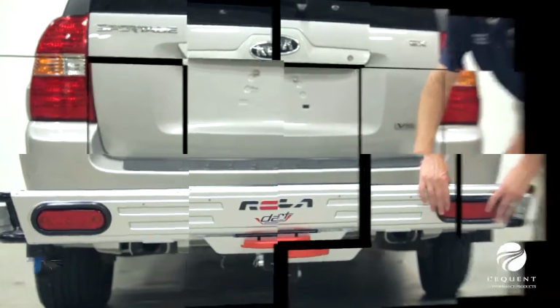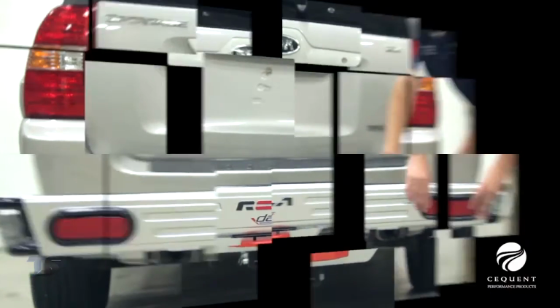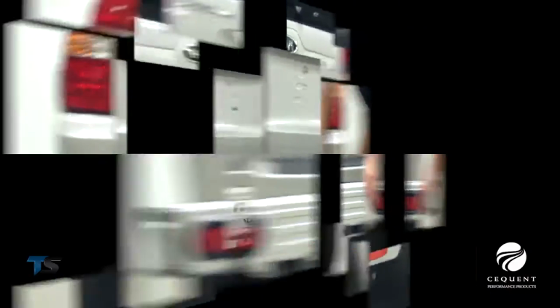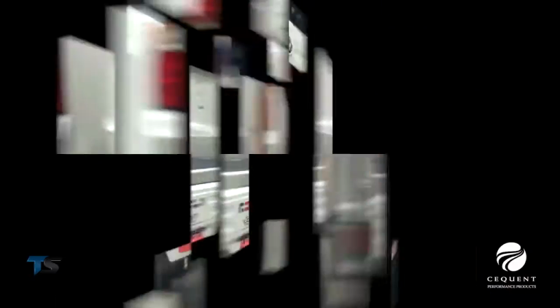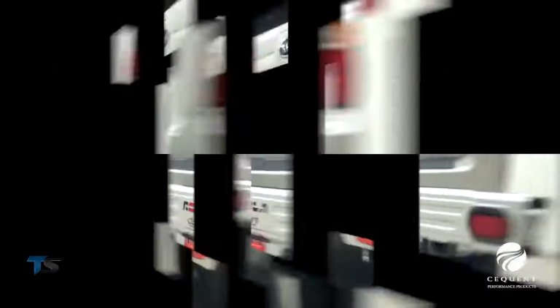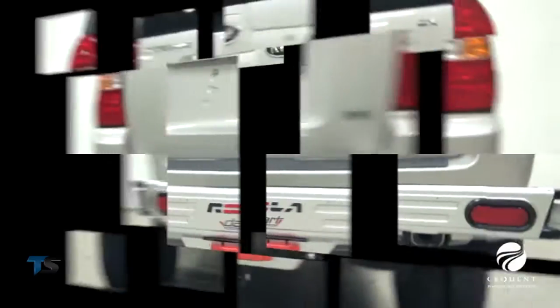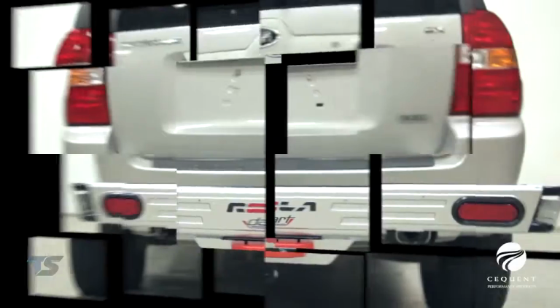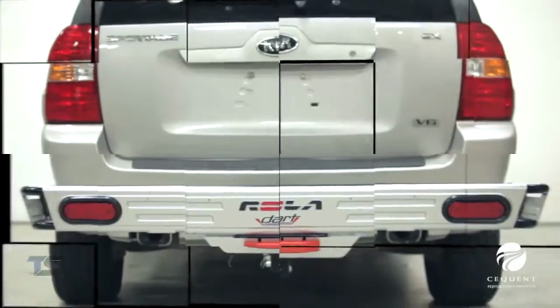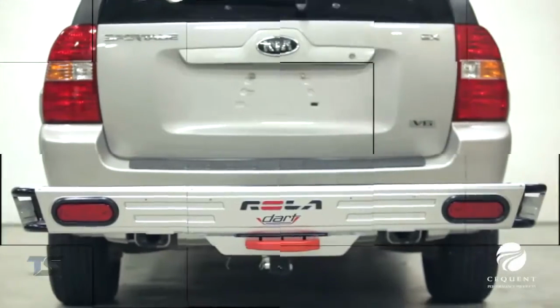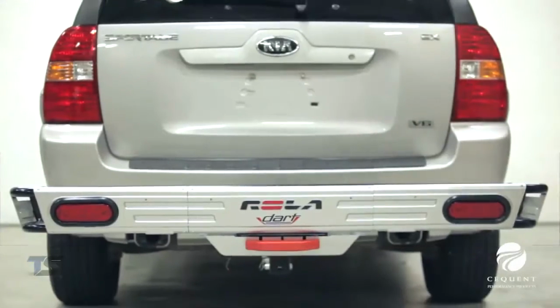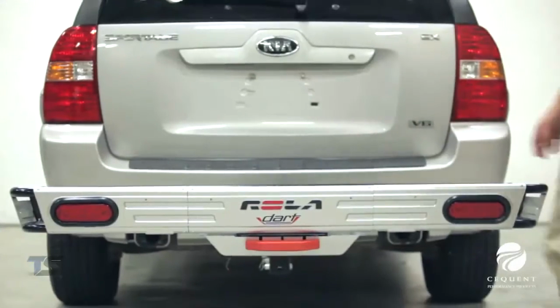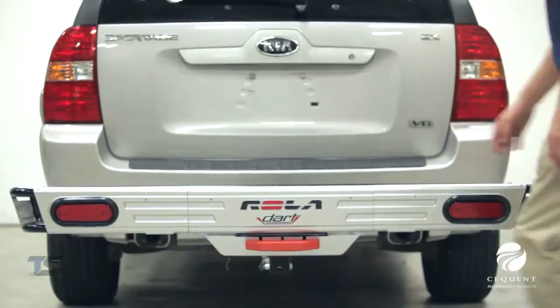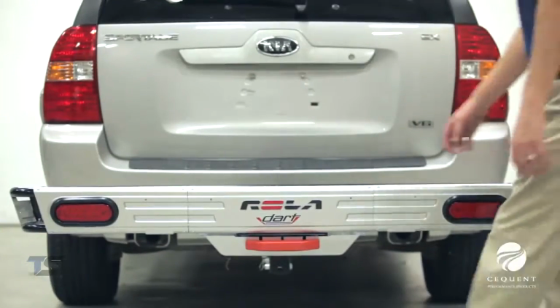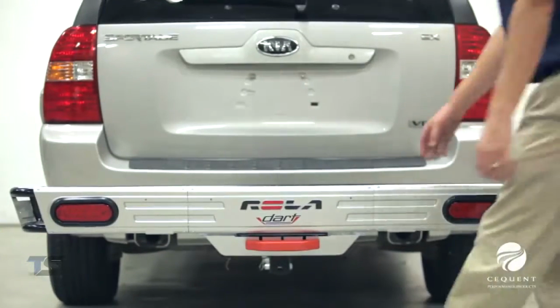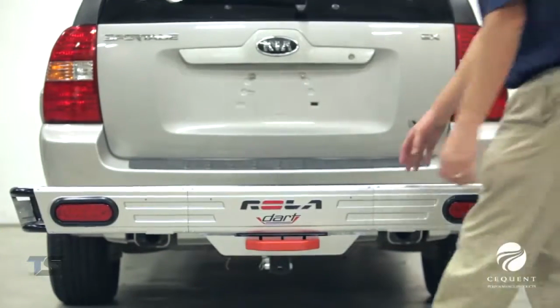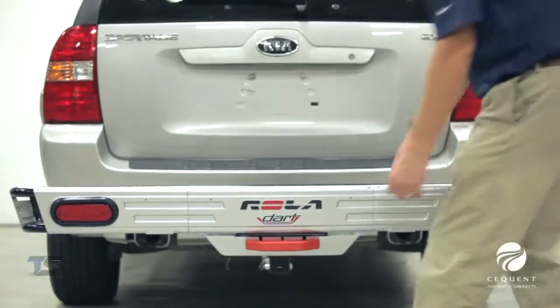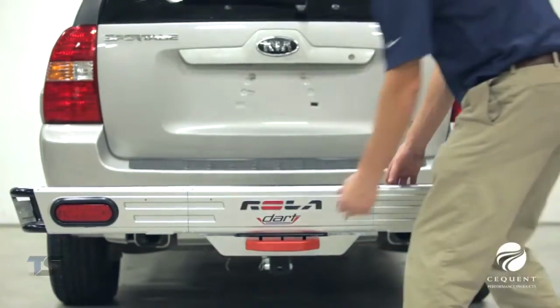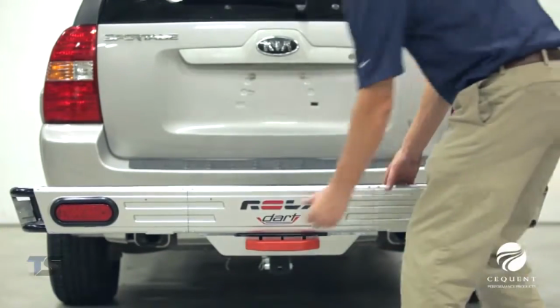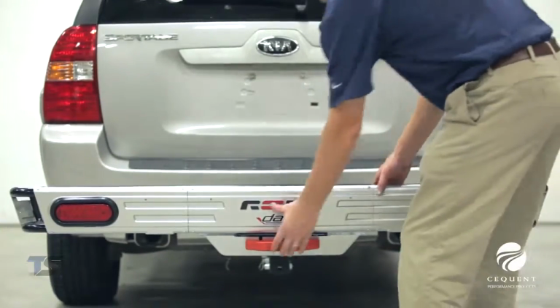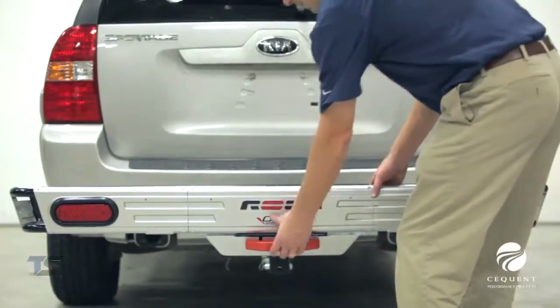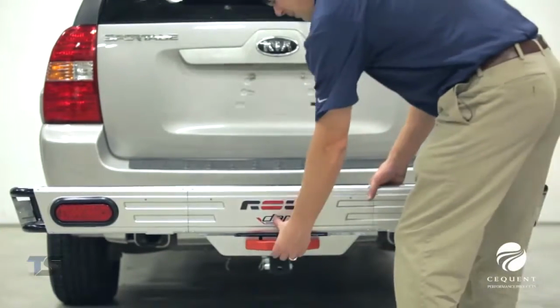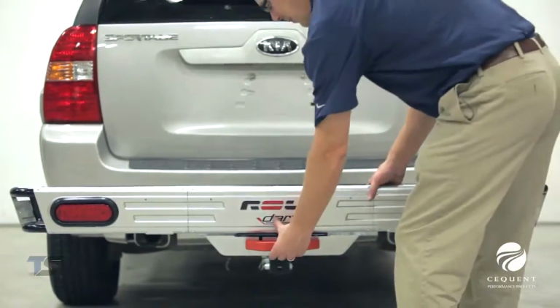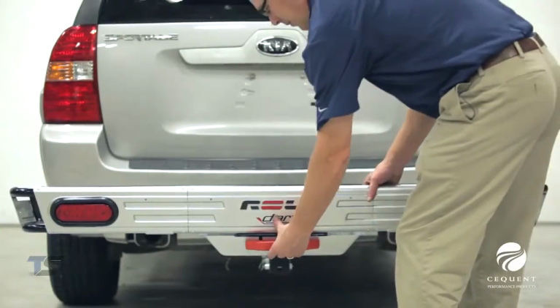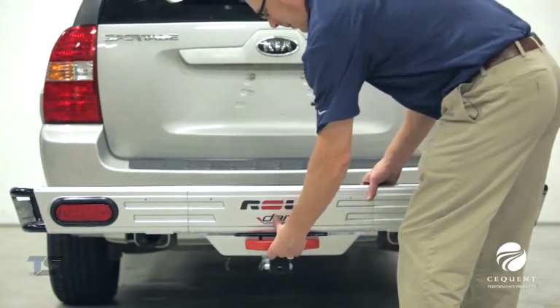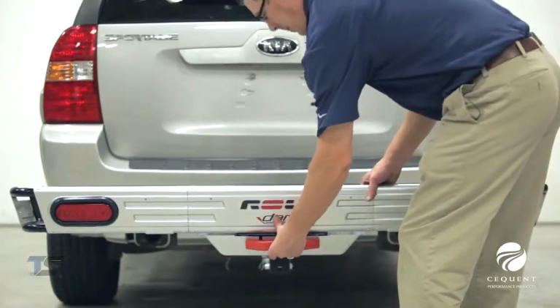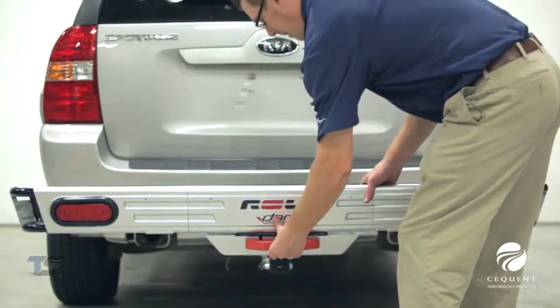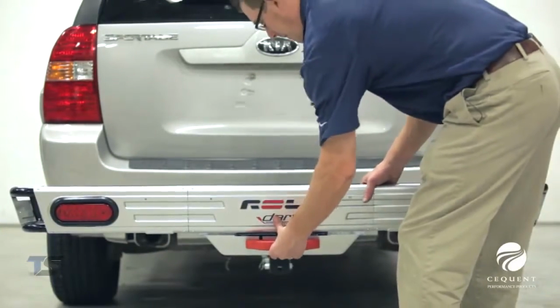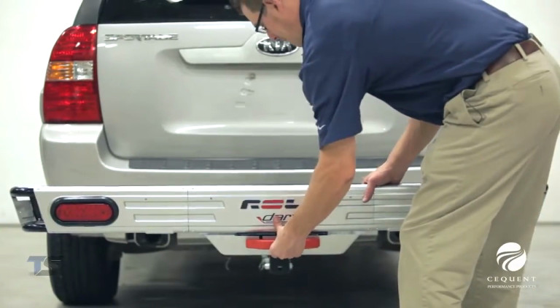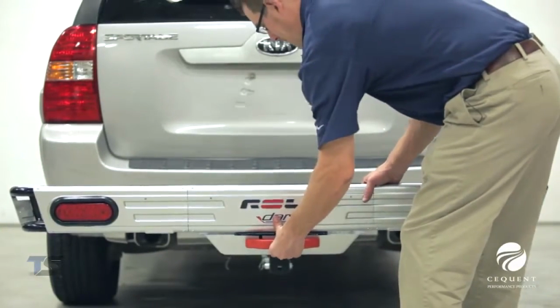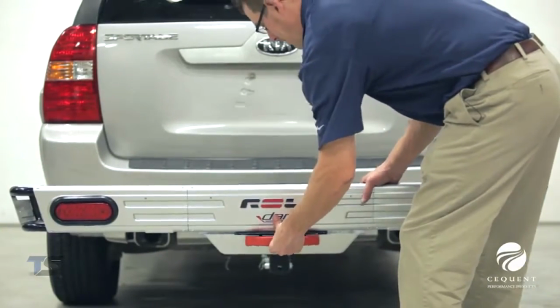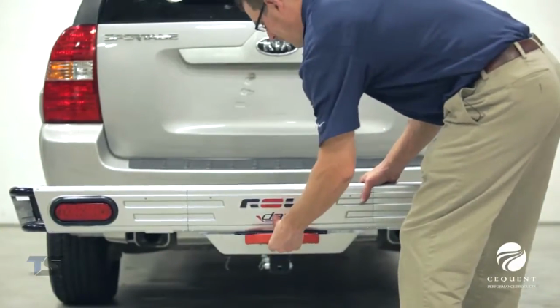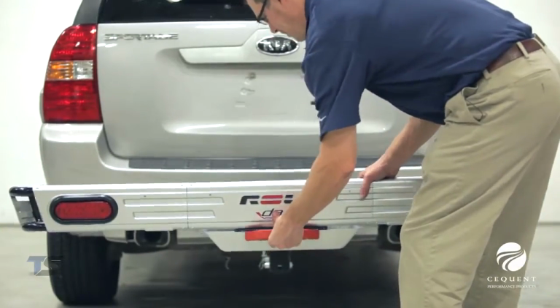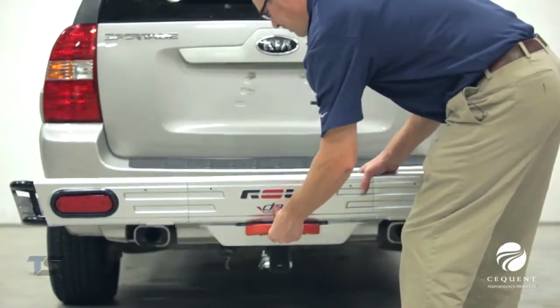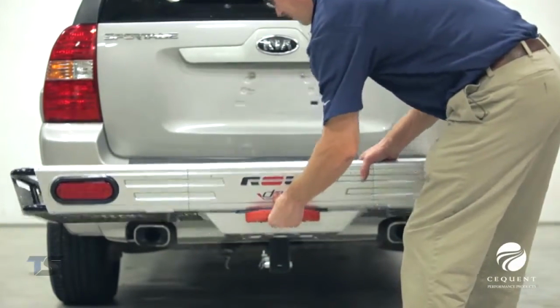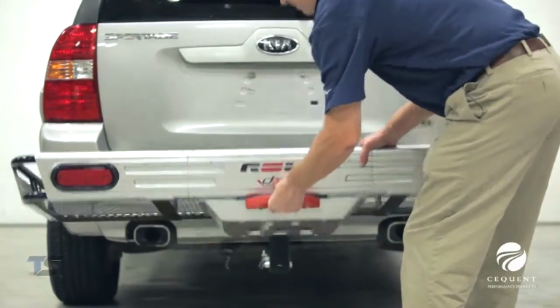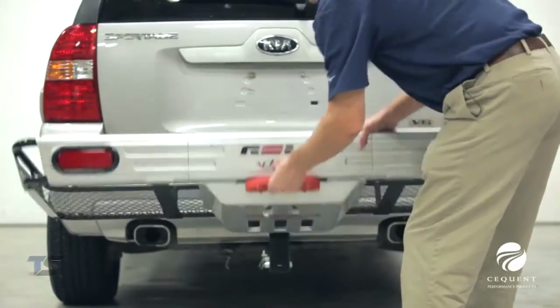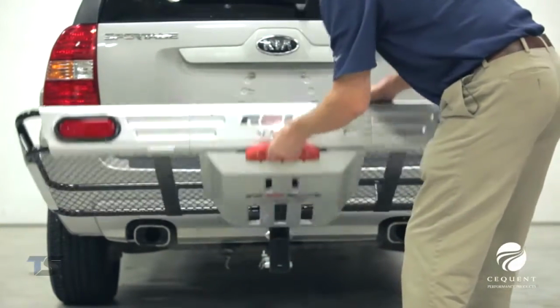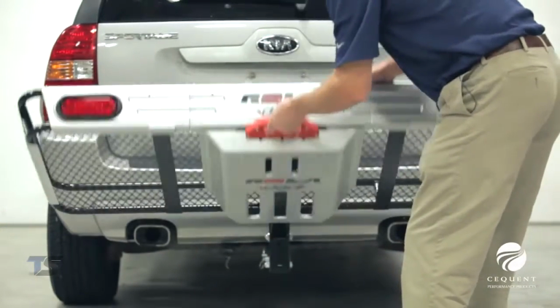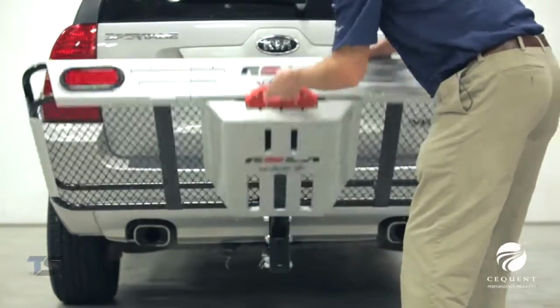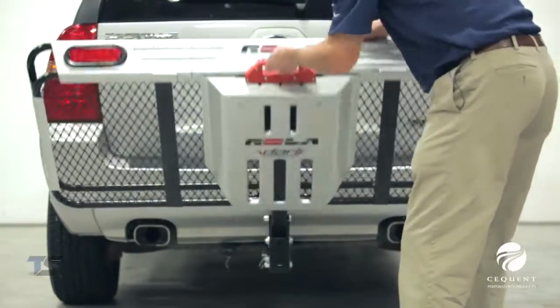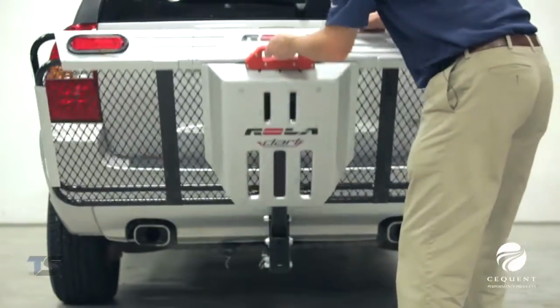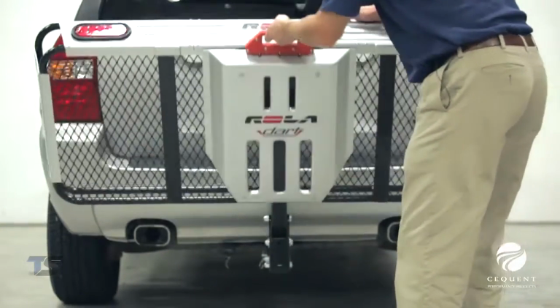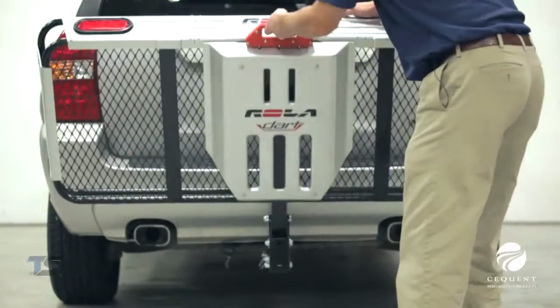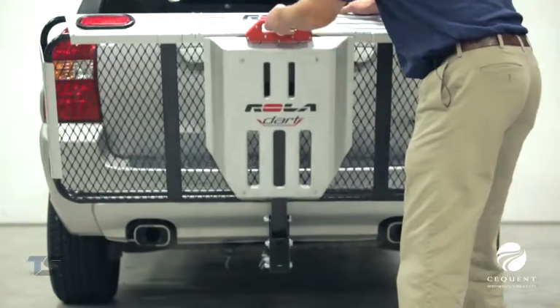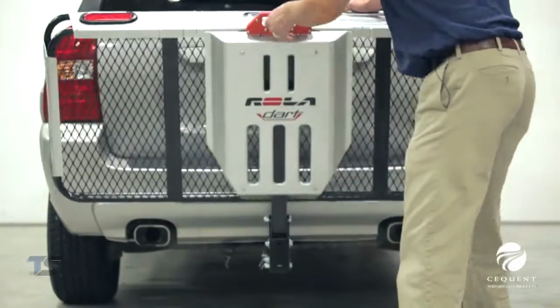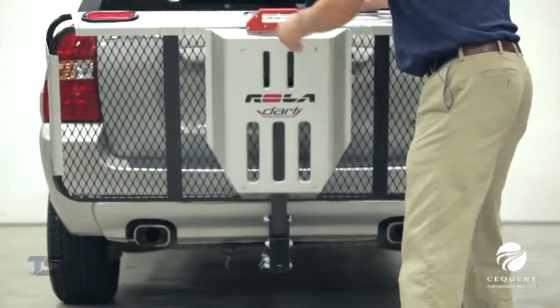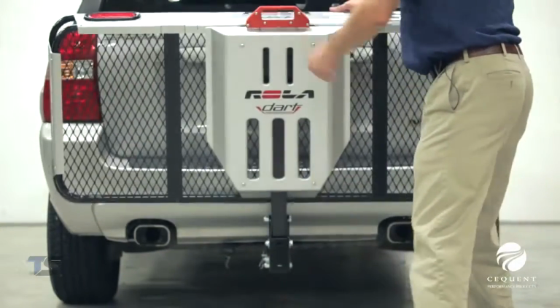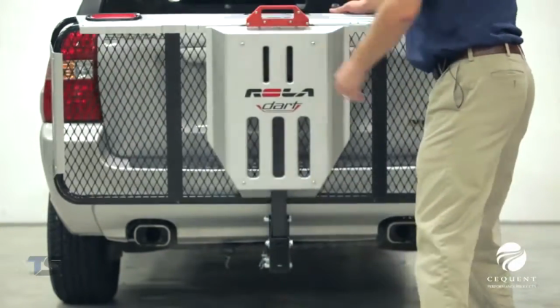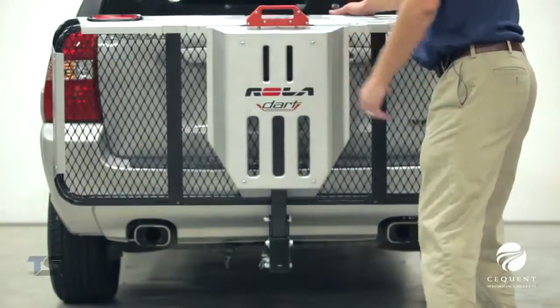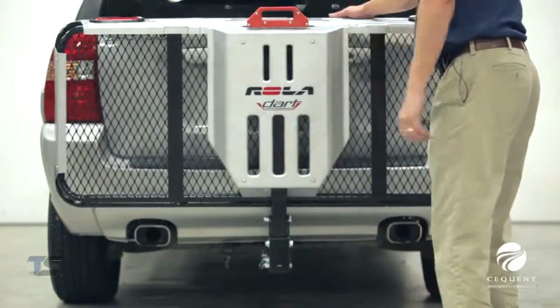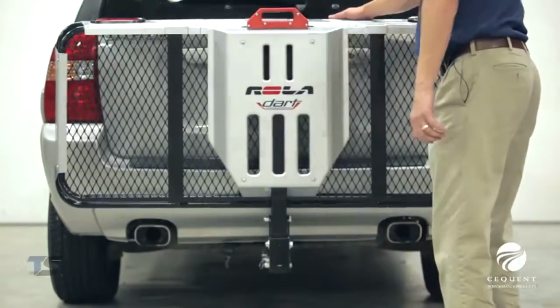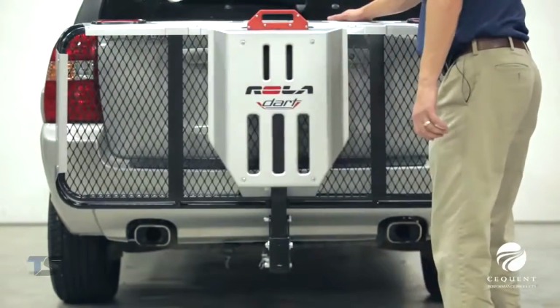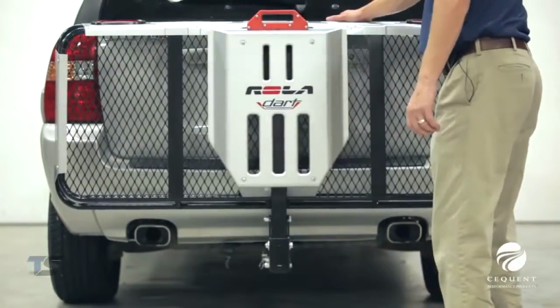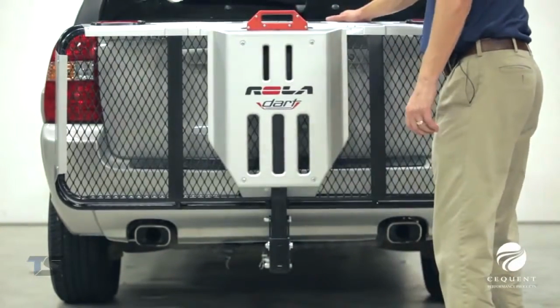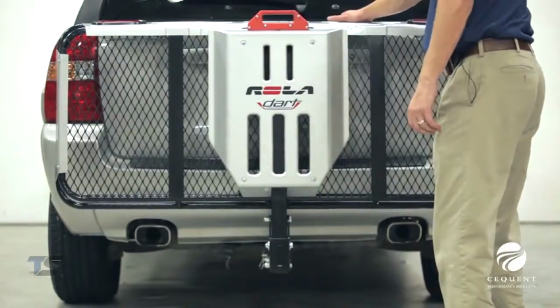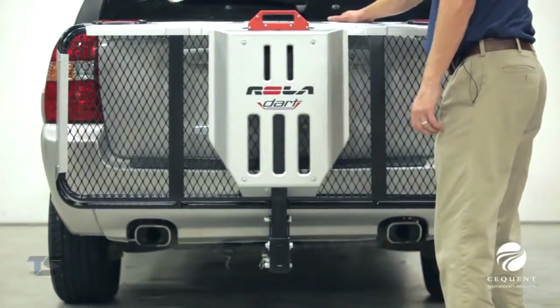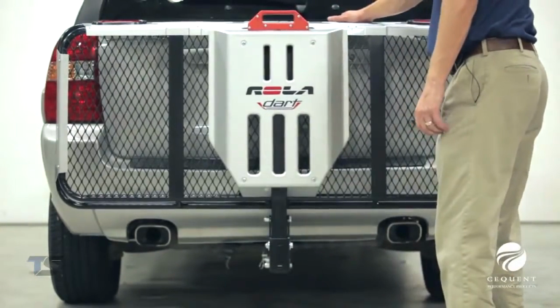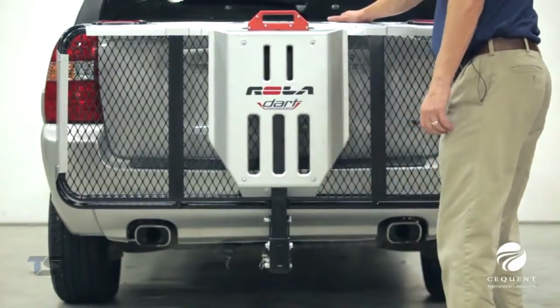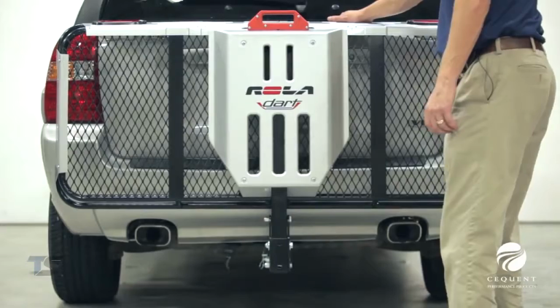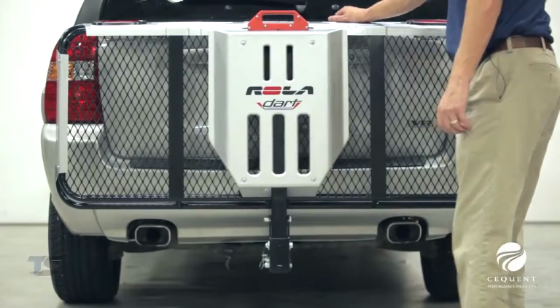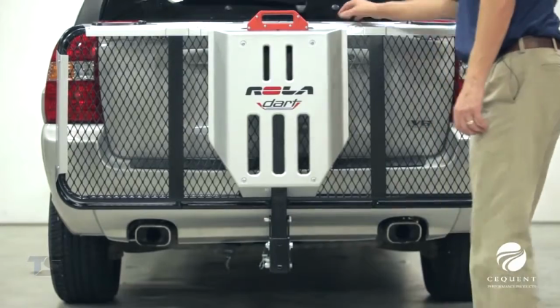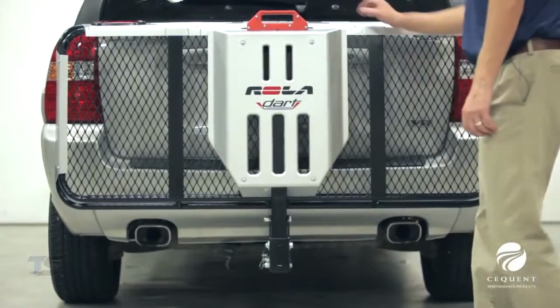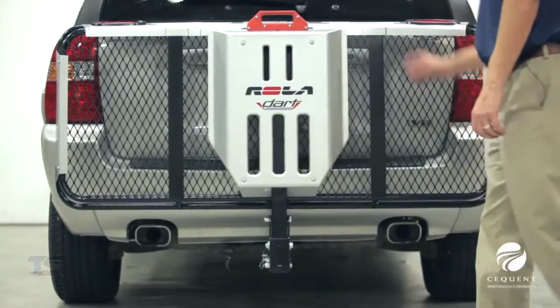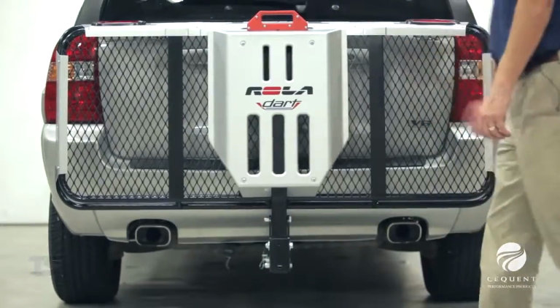This will conclude our features and benefit review of the Rolodart cargo carrier. Thanks for watching.